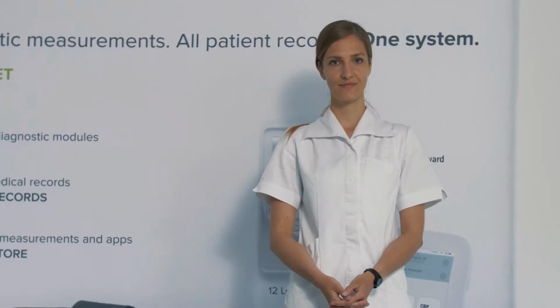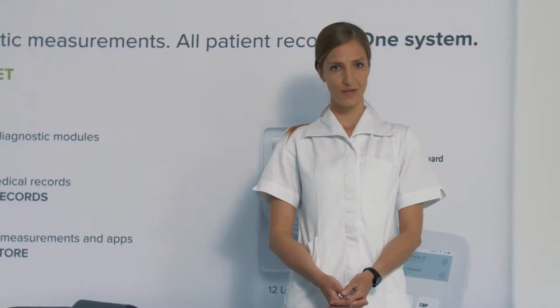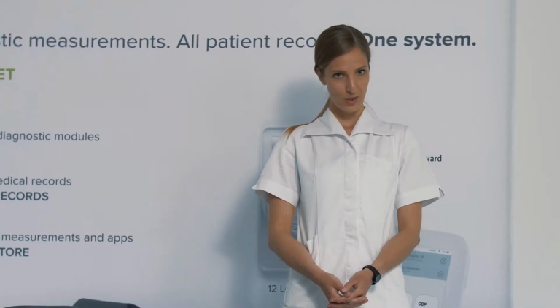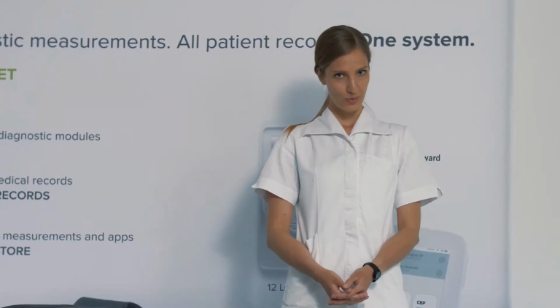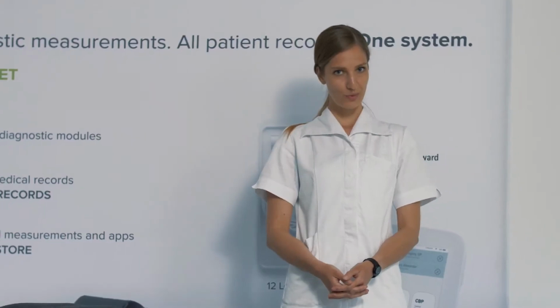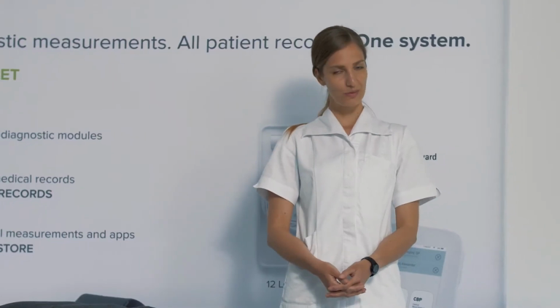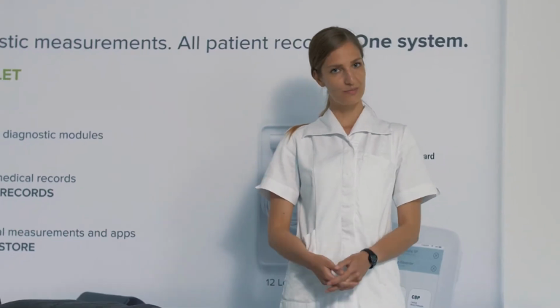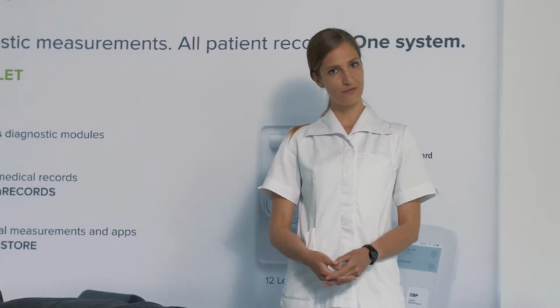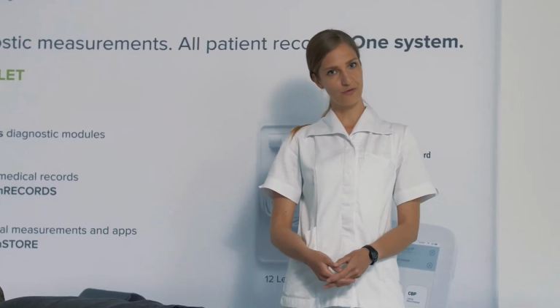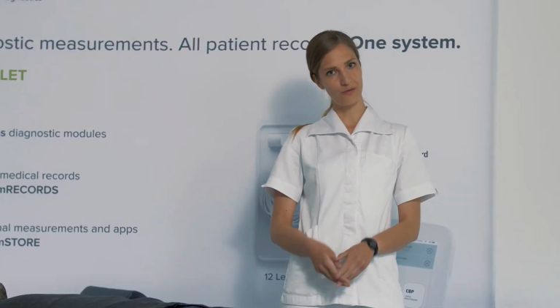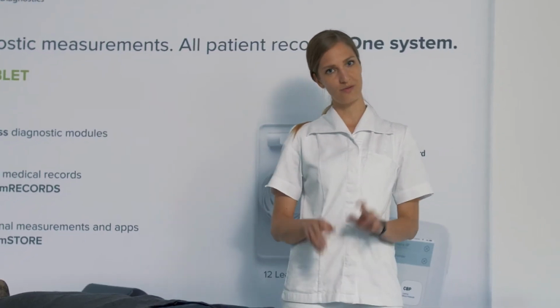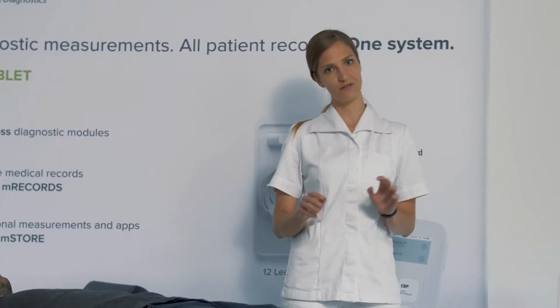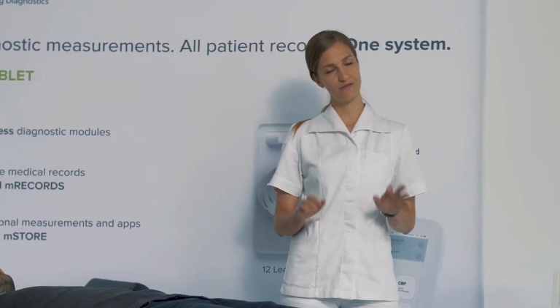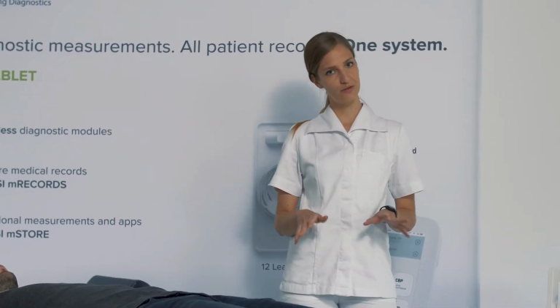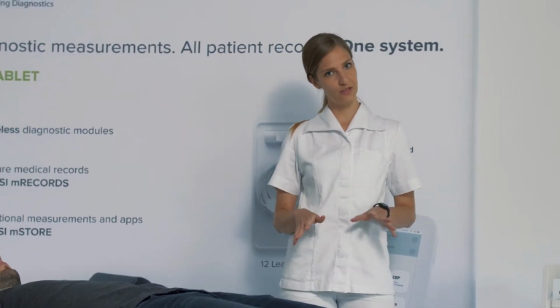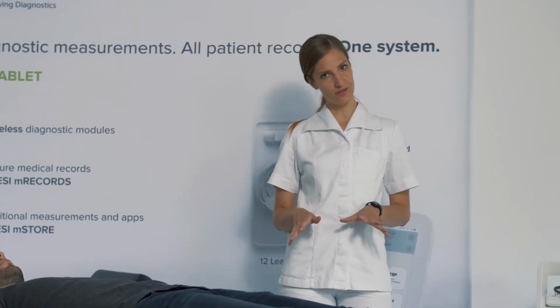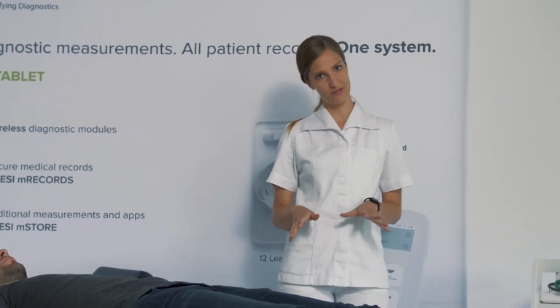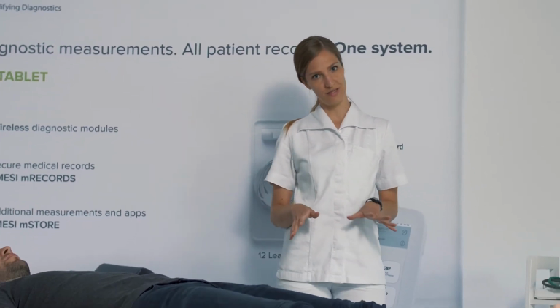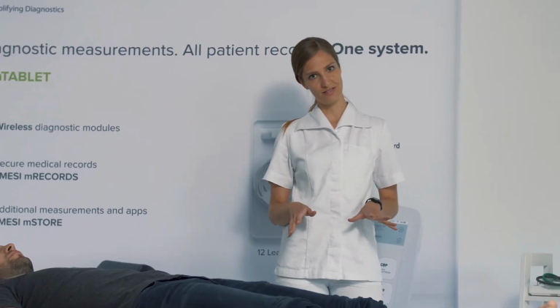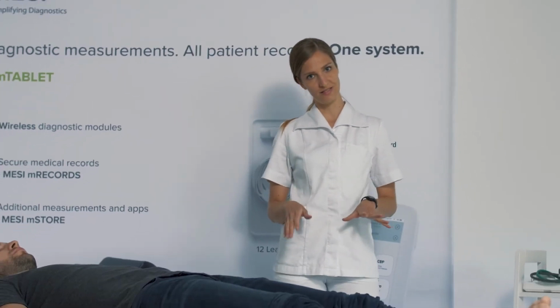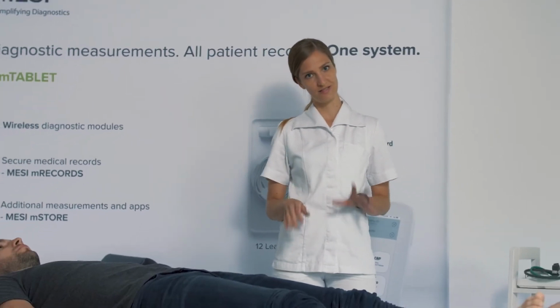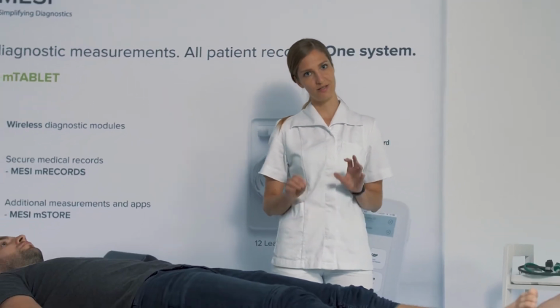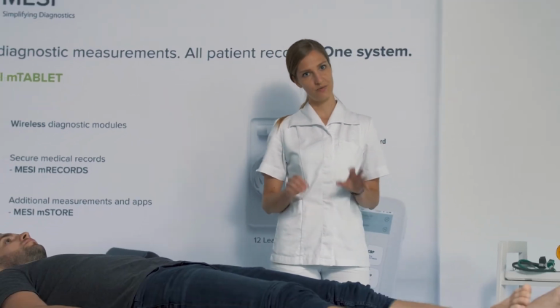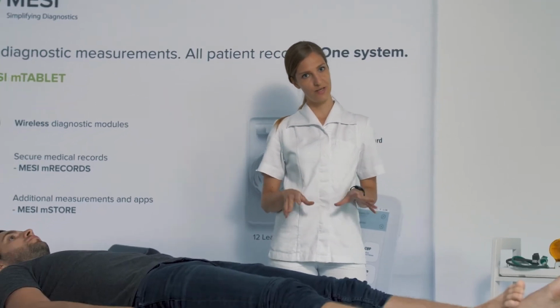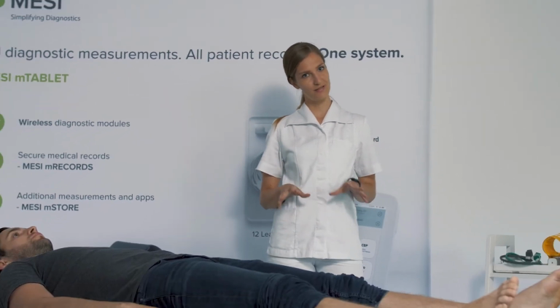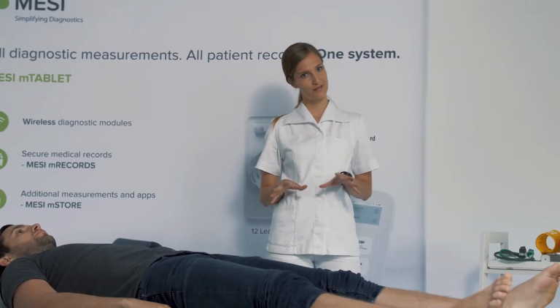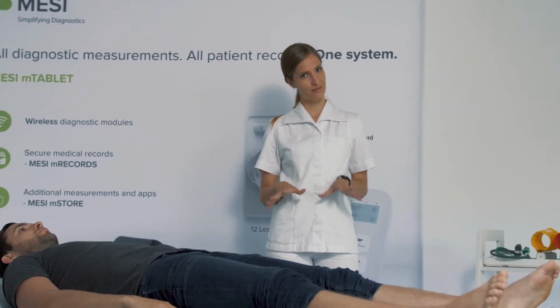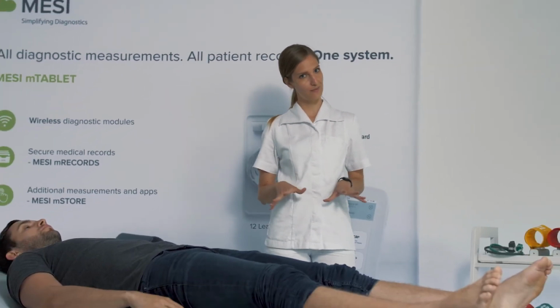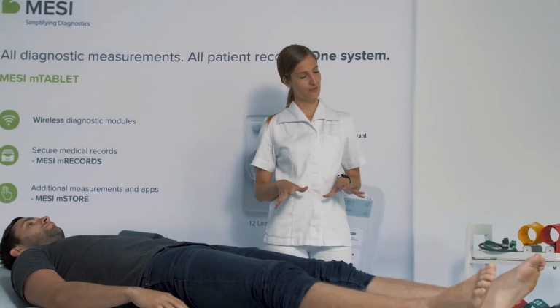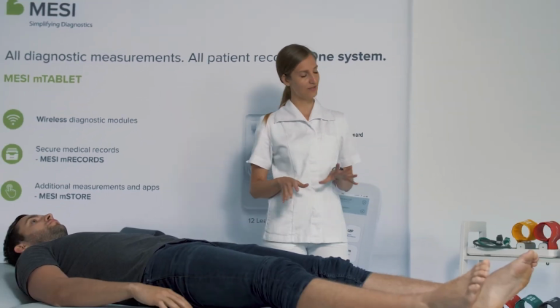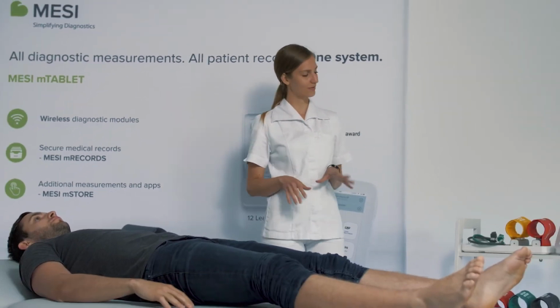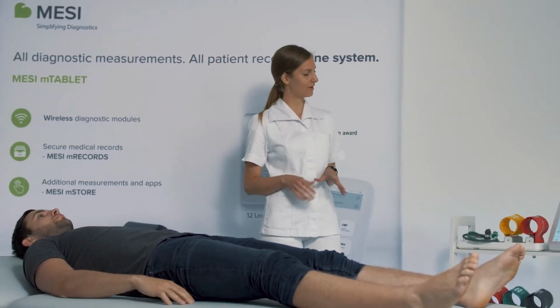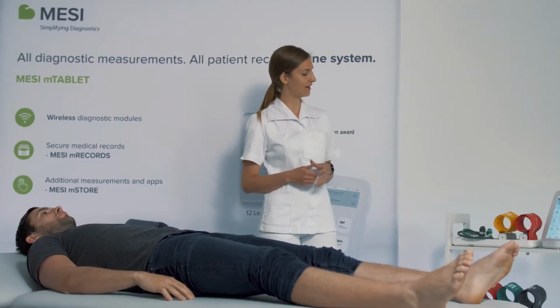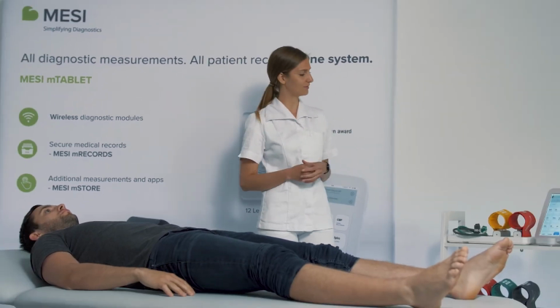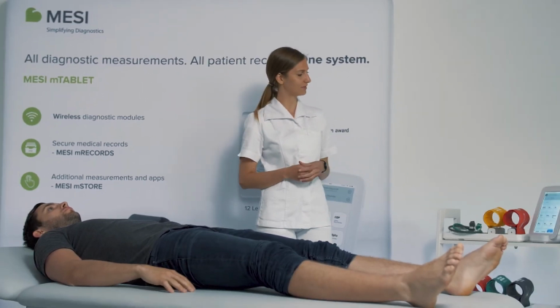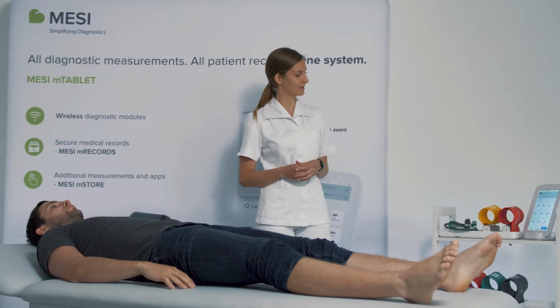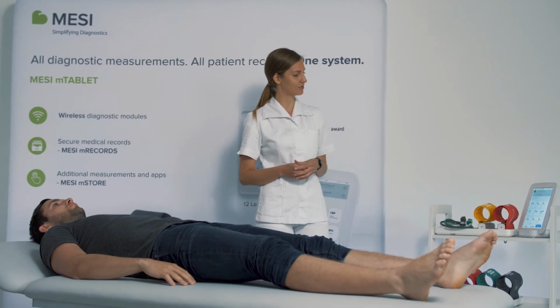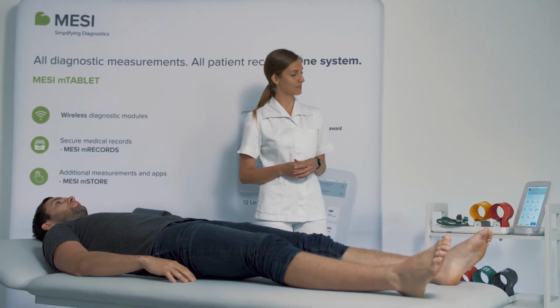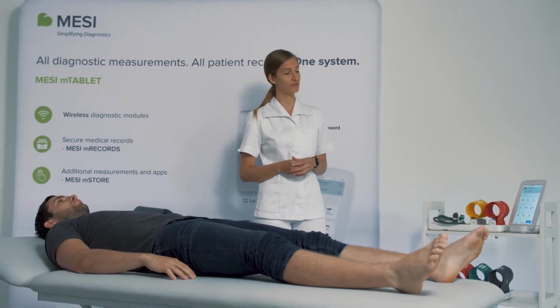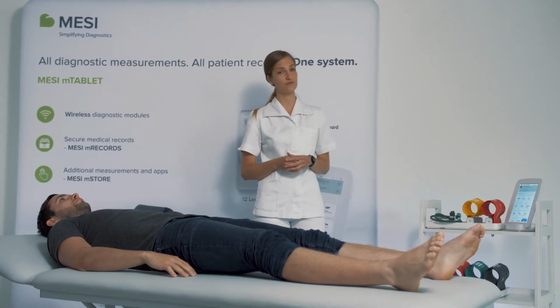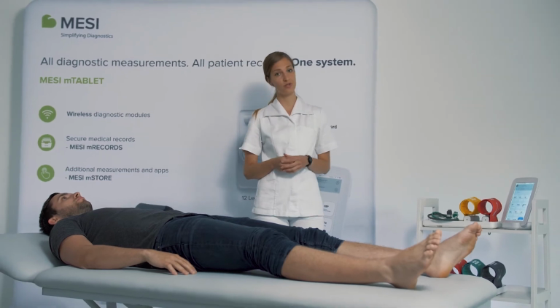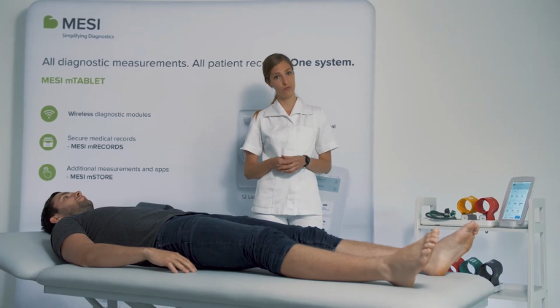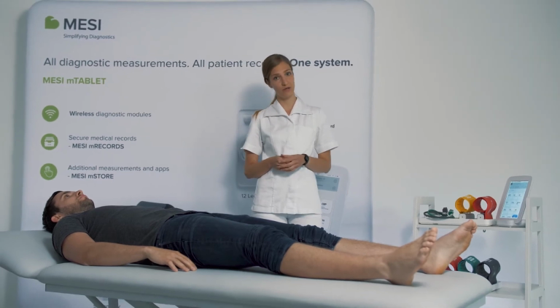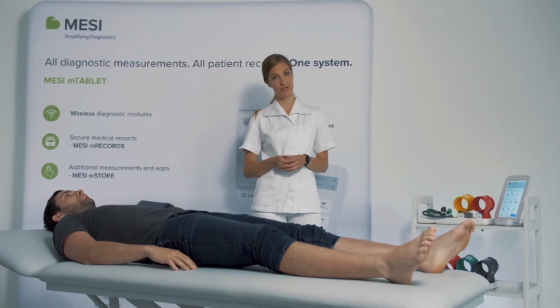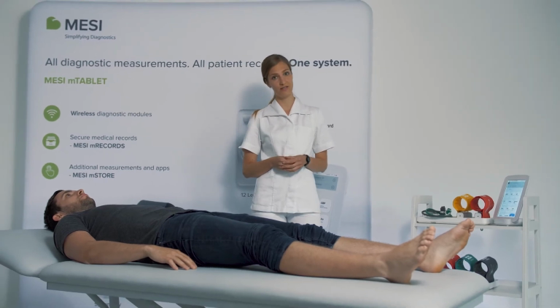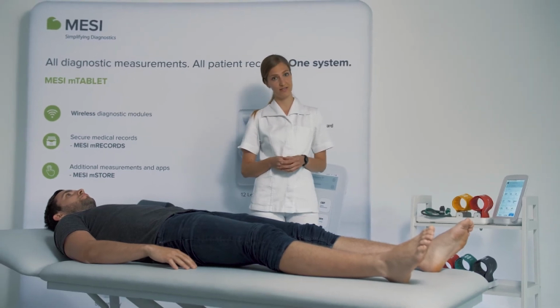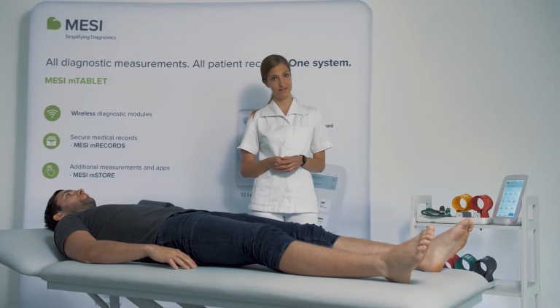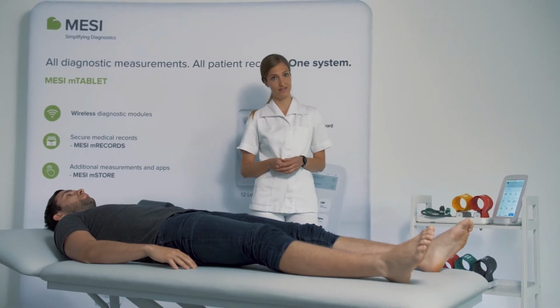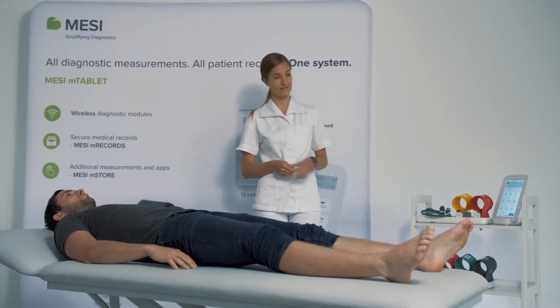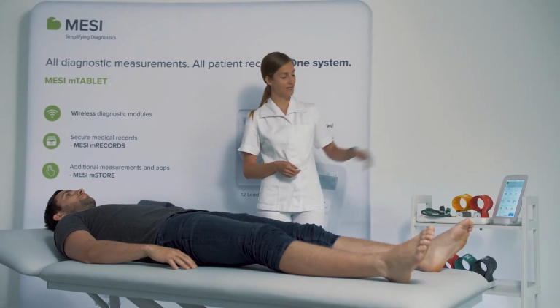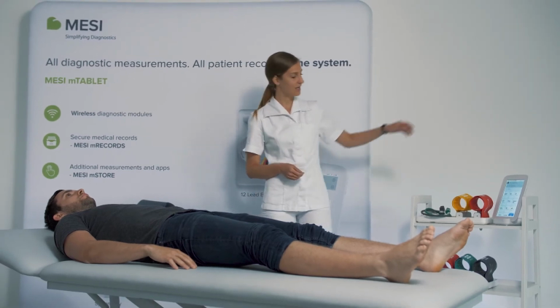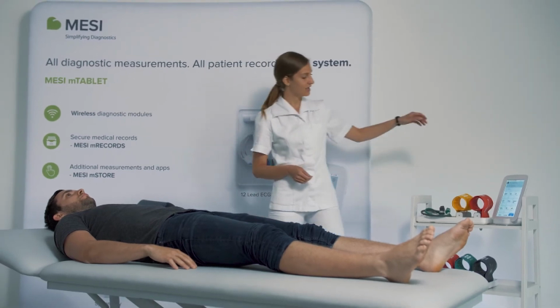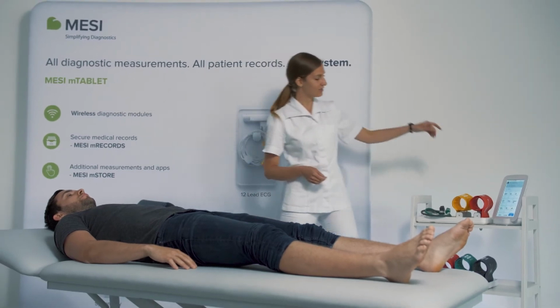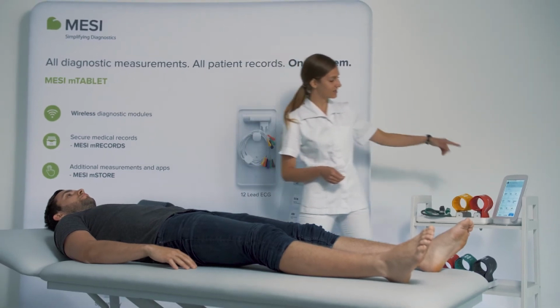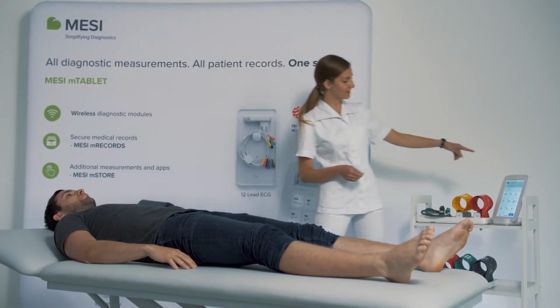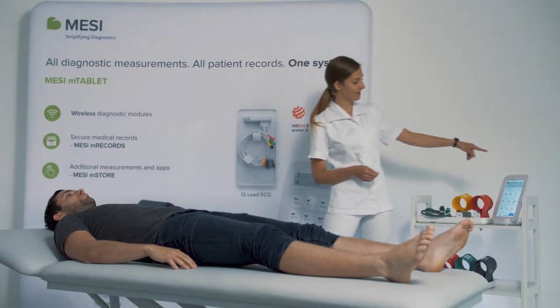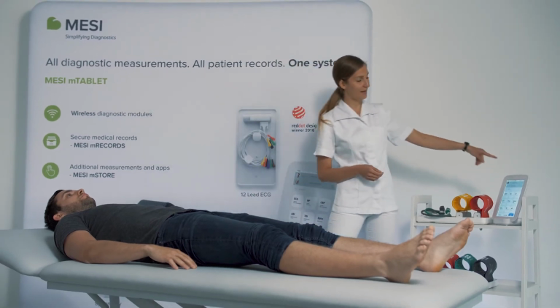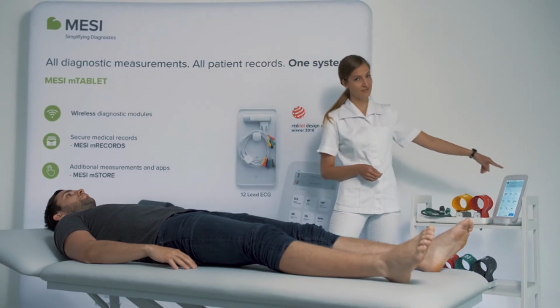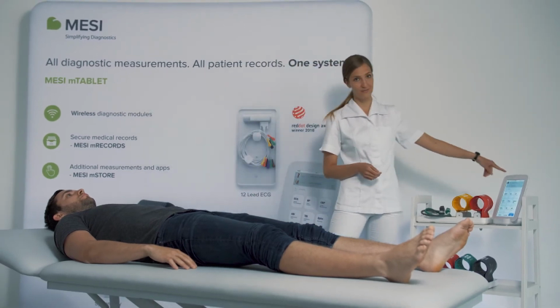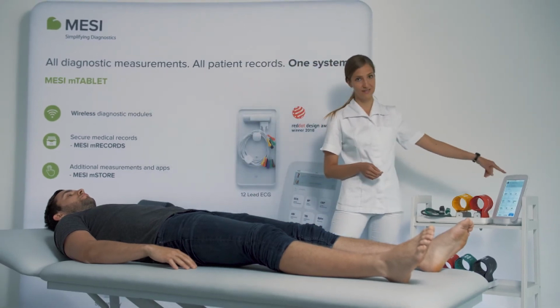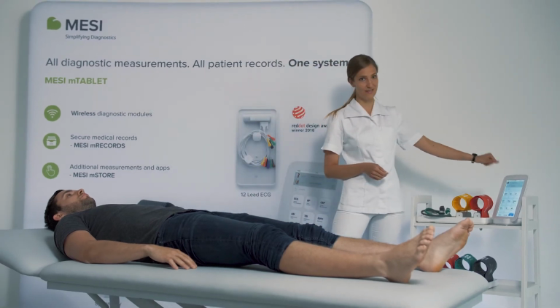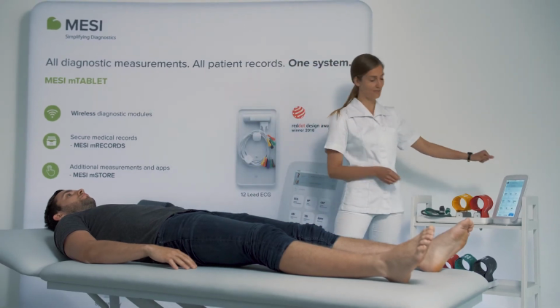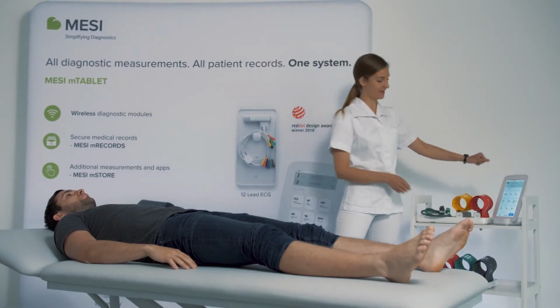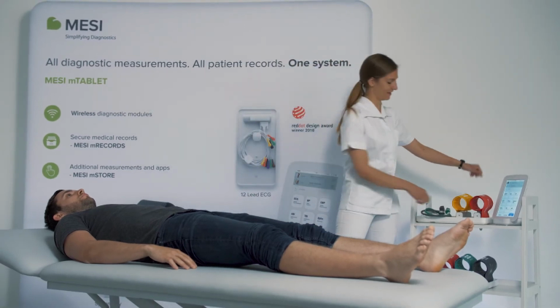We will perform a fully automated, quick, simple and reliable measurement of toe brachial index using mTablet TBI.